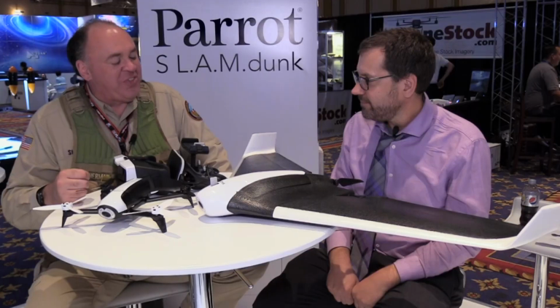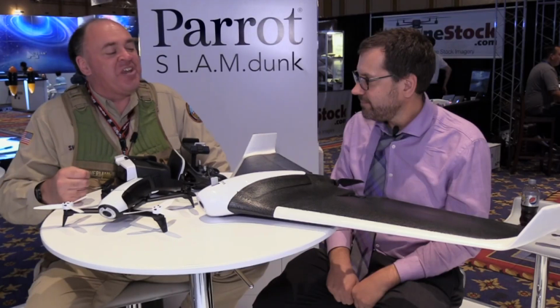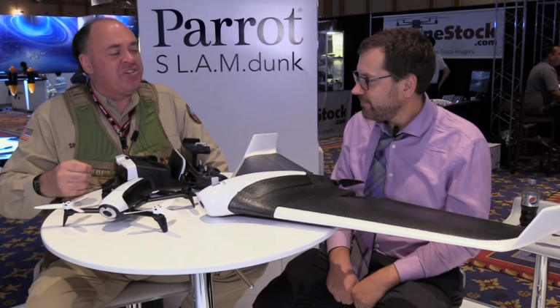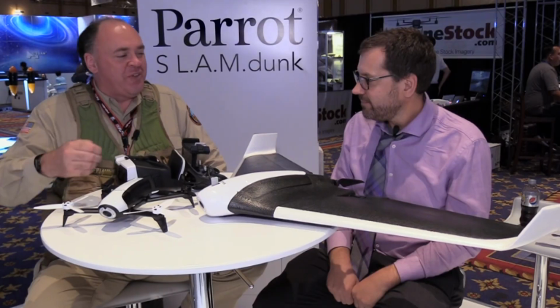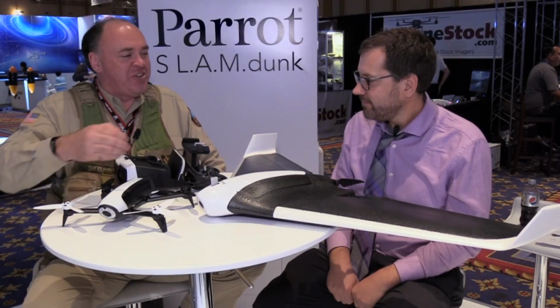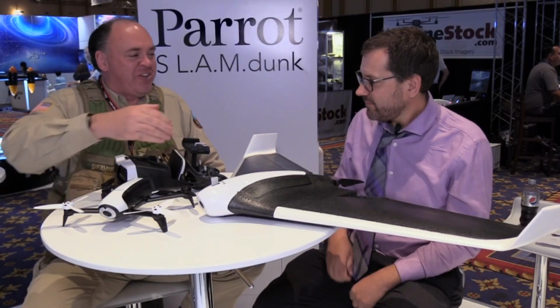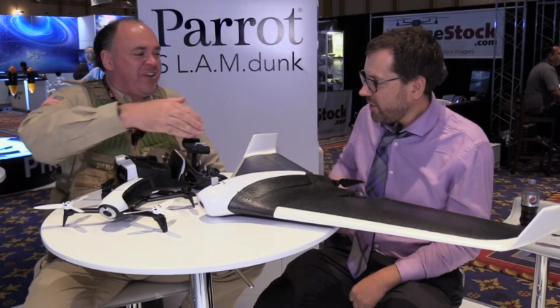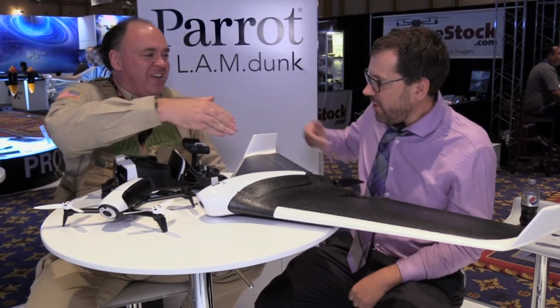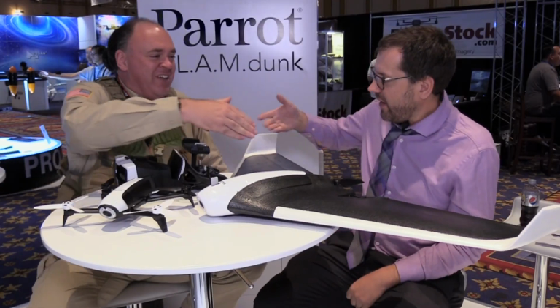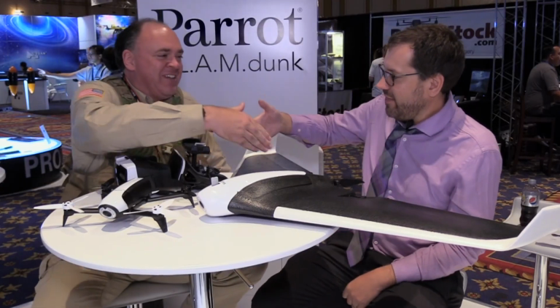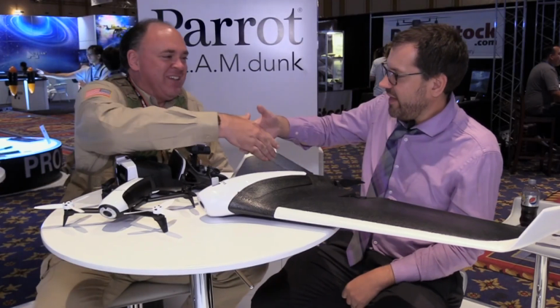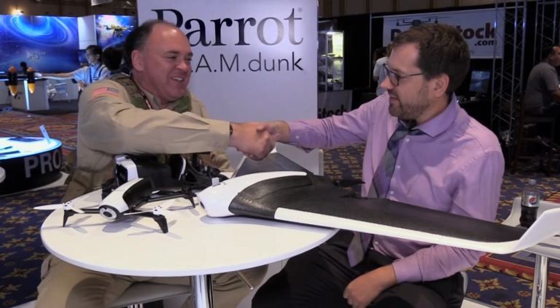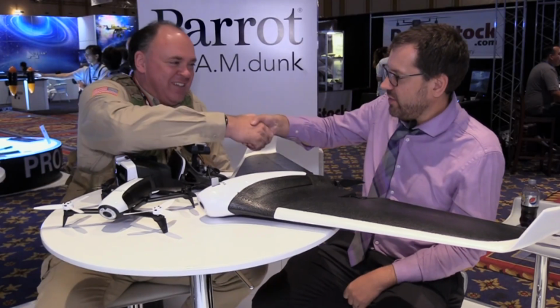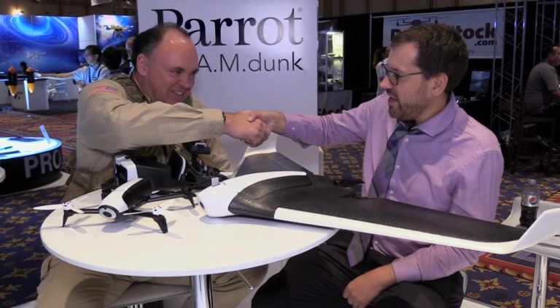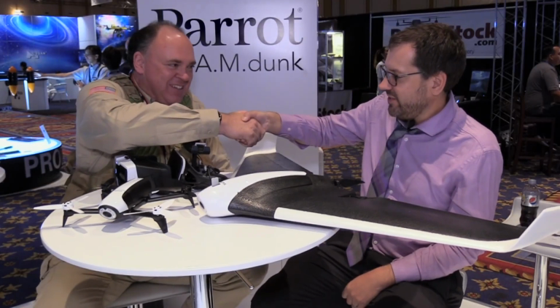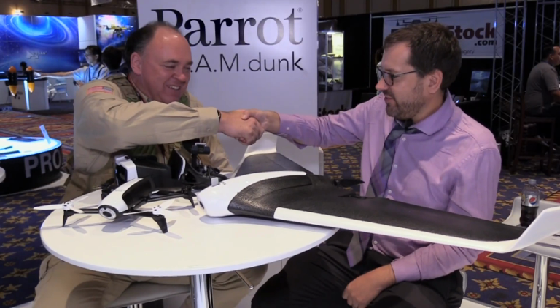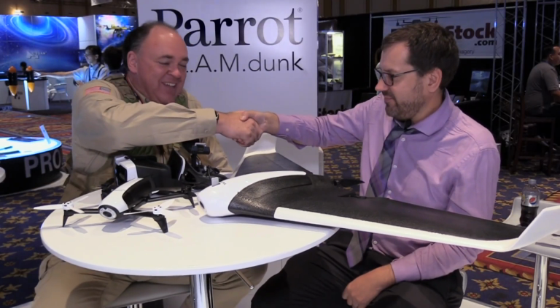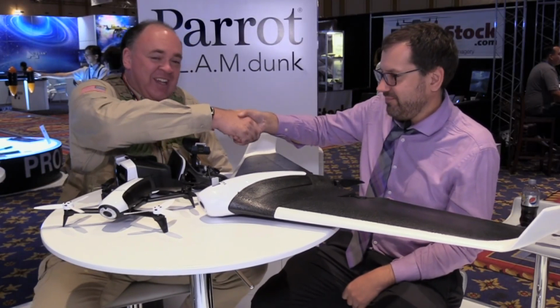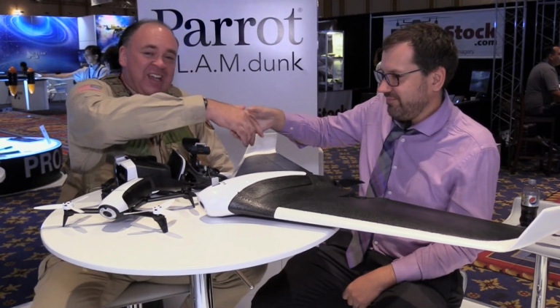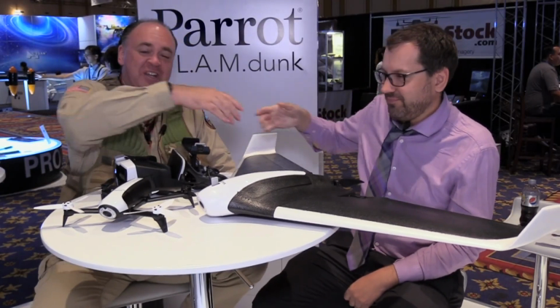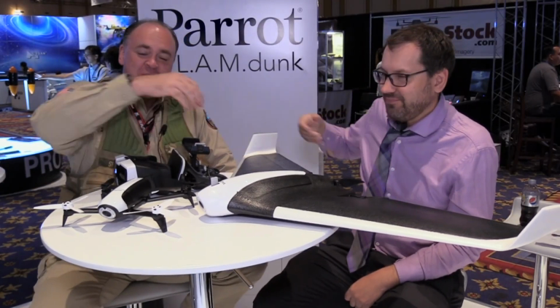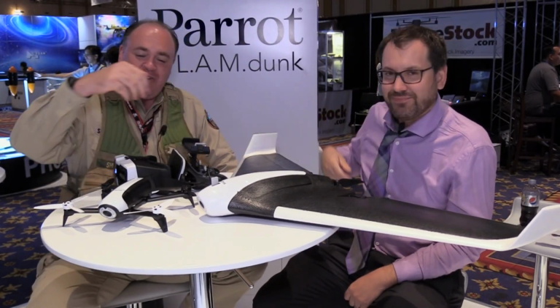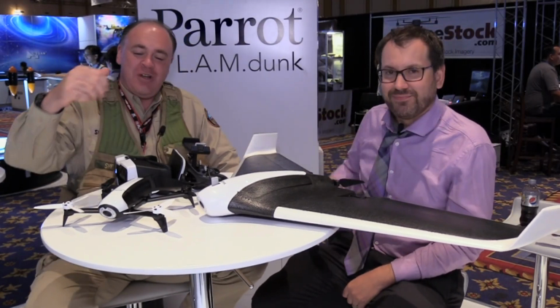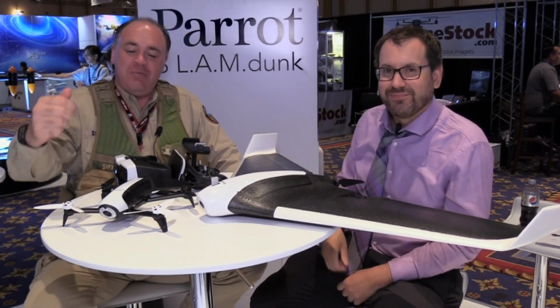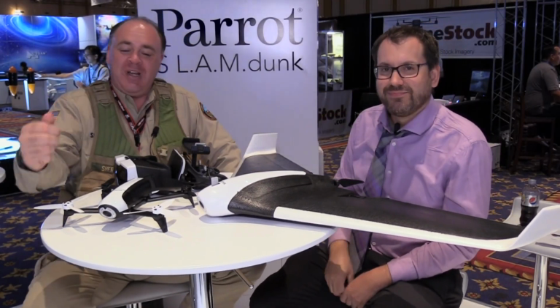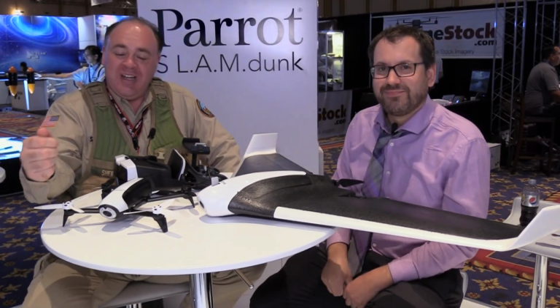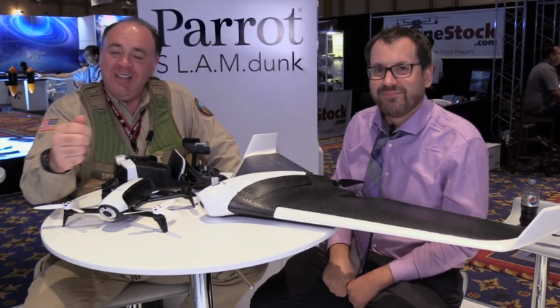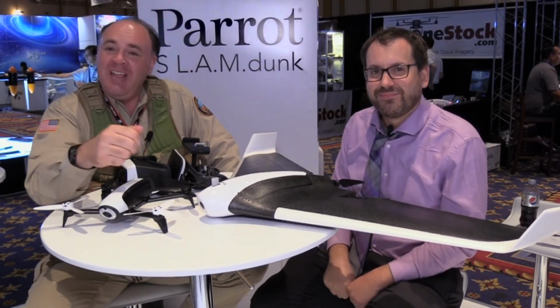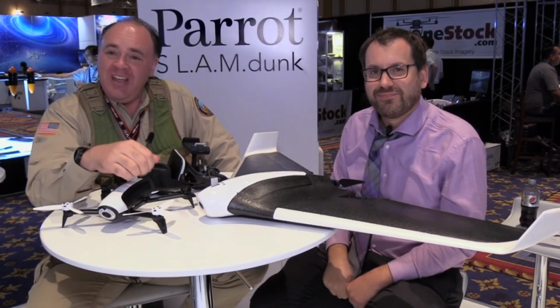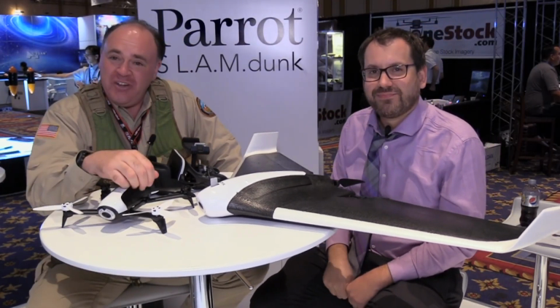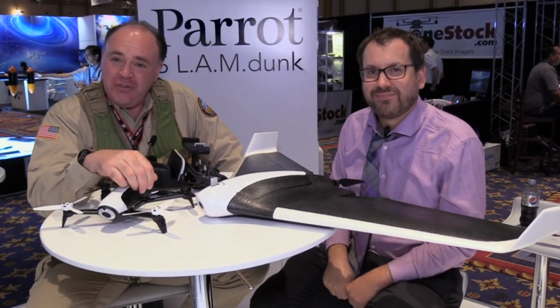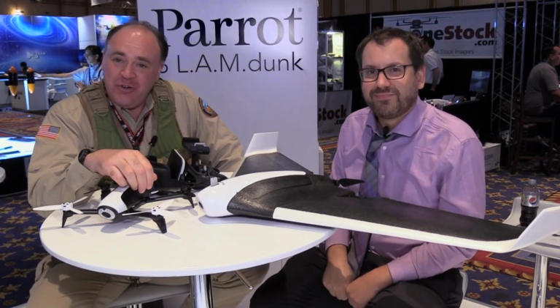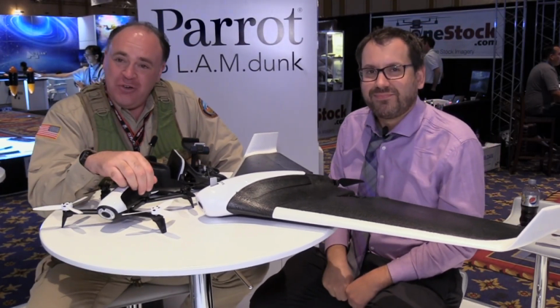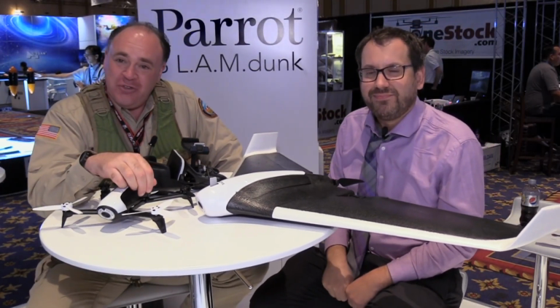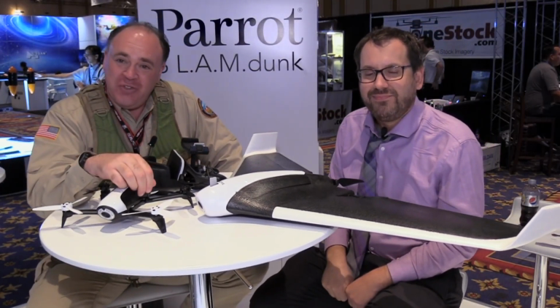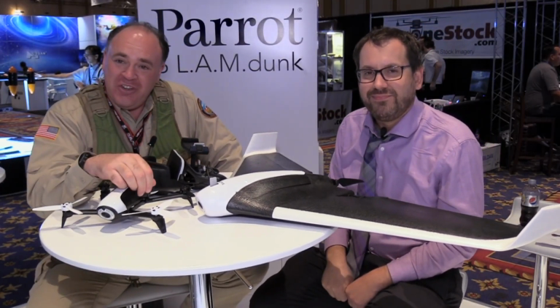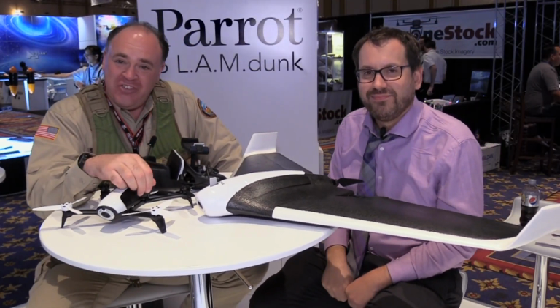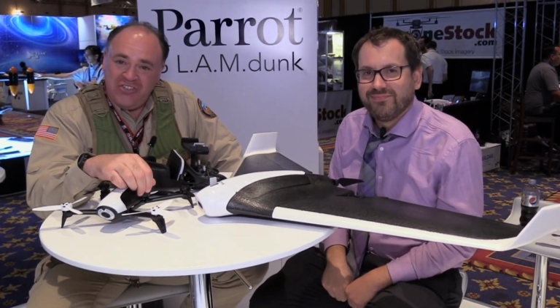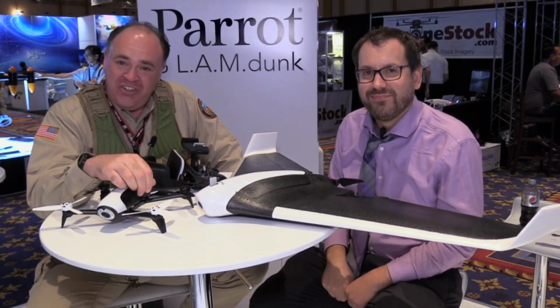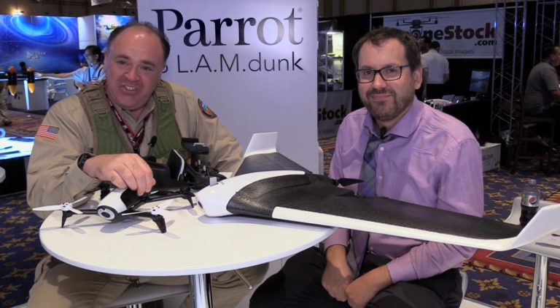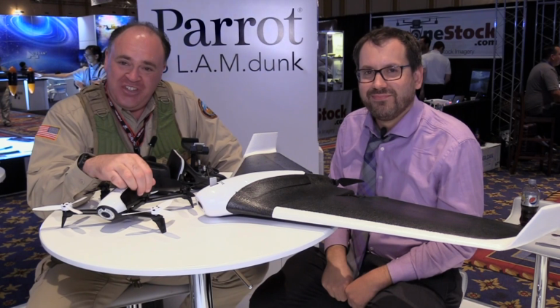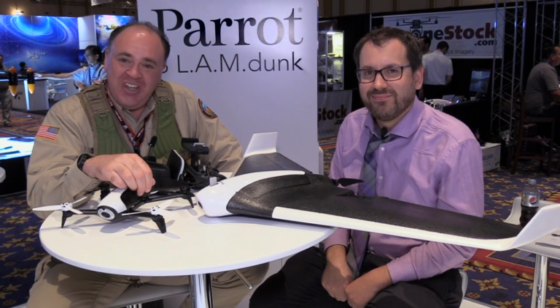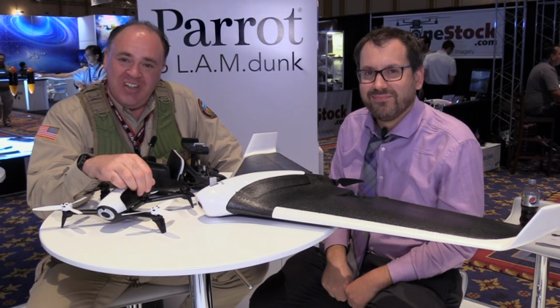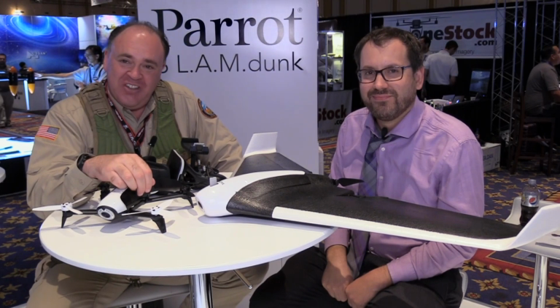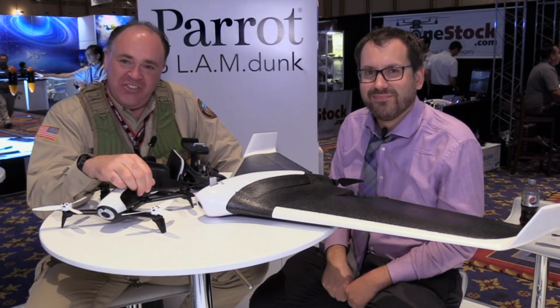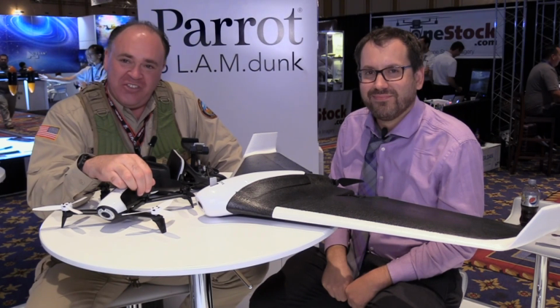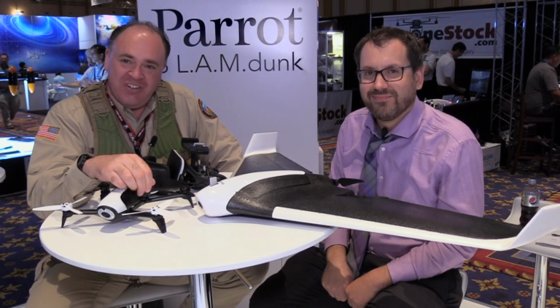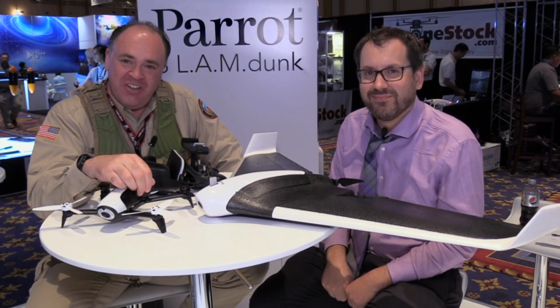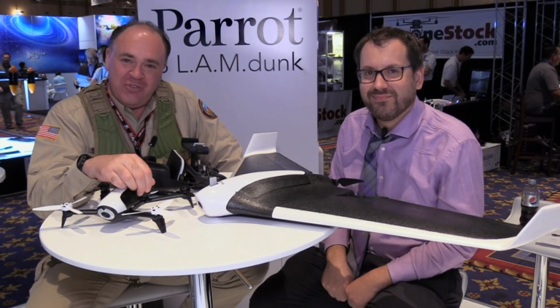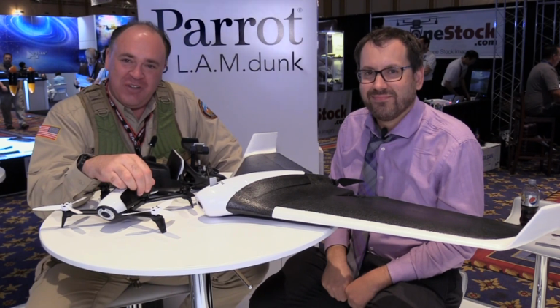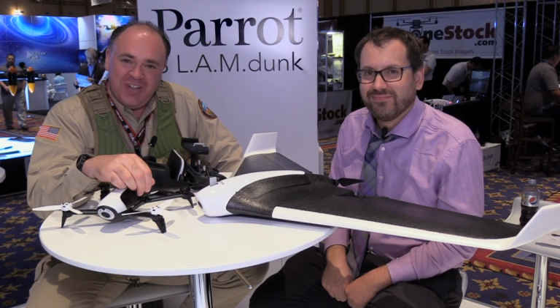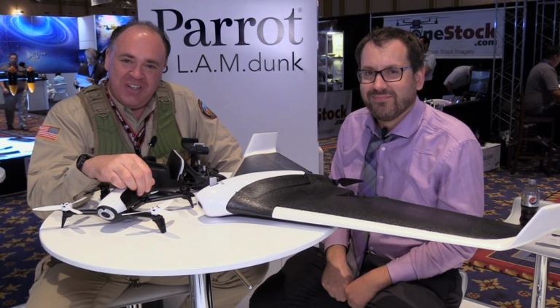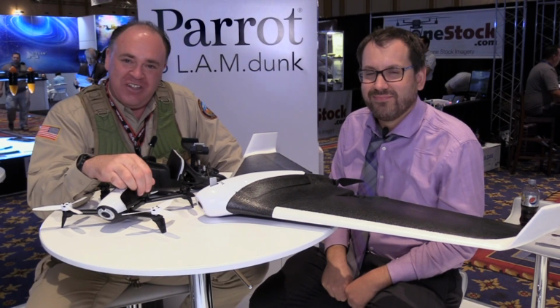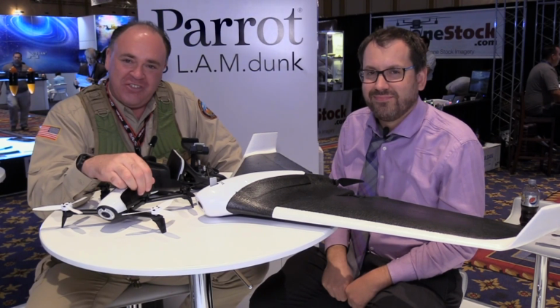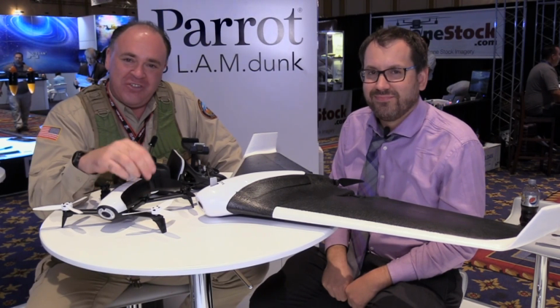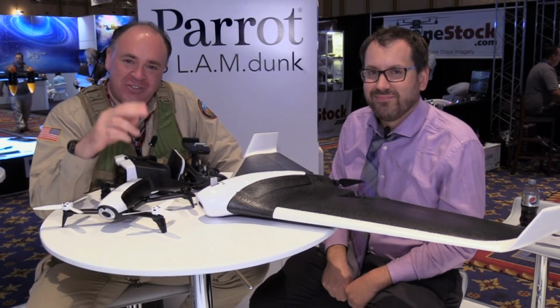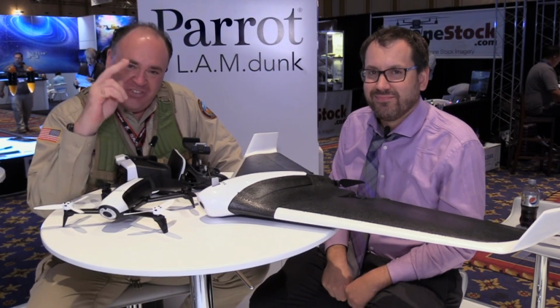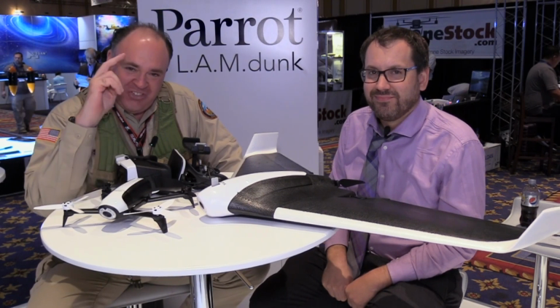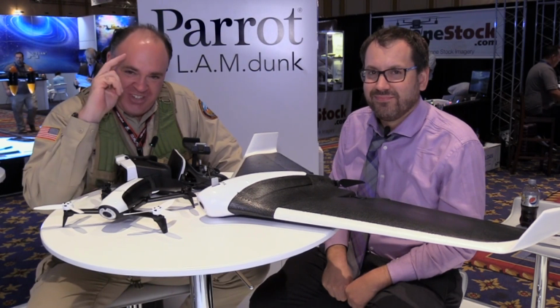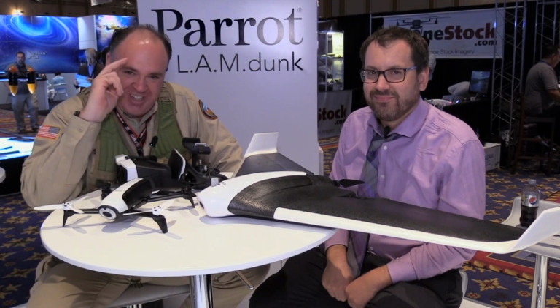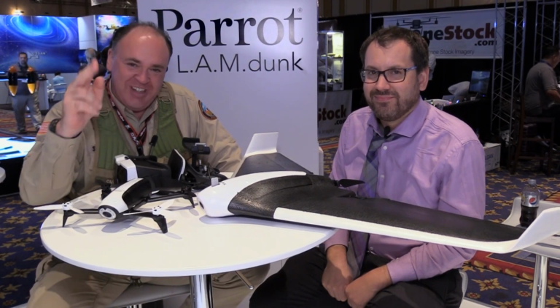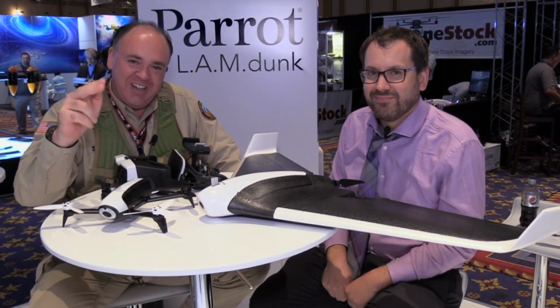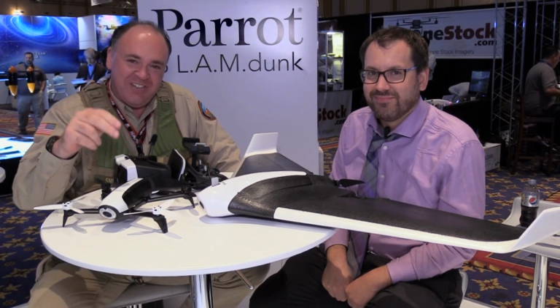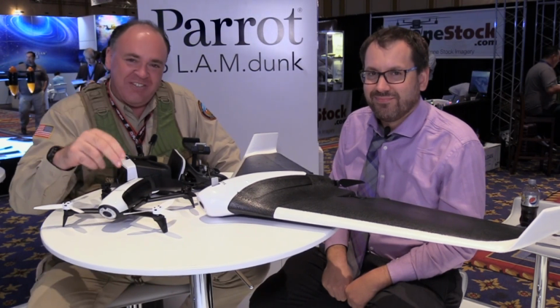Thanks a bunch, Greg. Thanks so much. And from InterDrone 2016, this is the Roswell Flight Test Crew signing off.